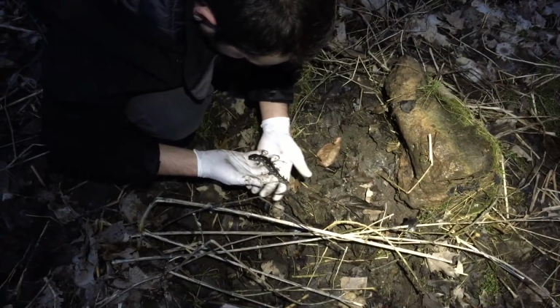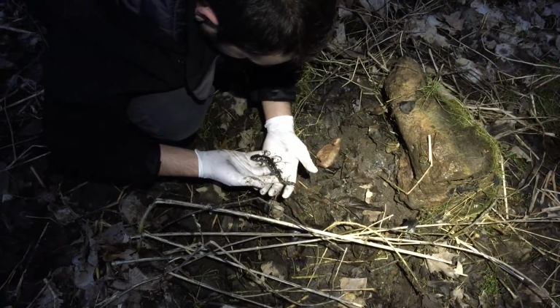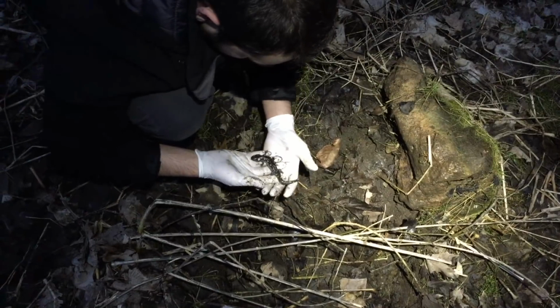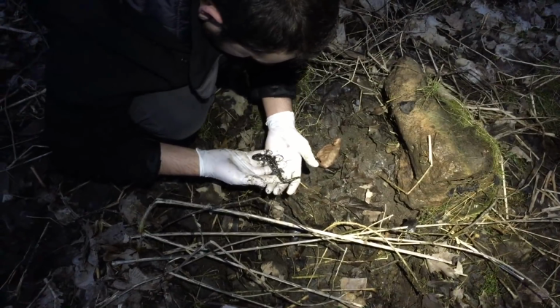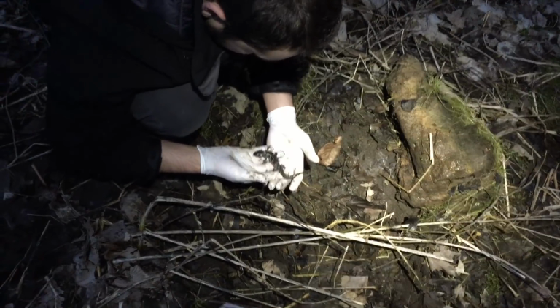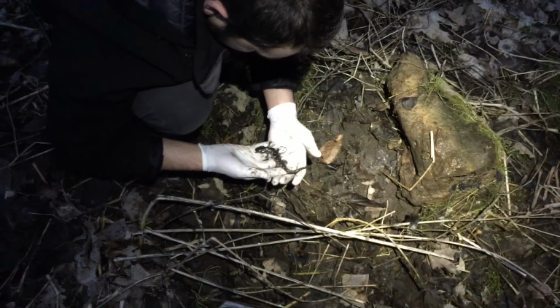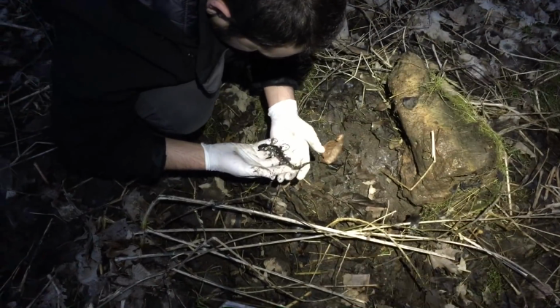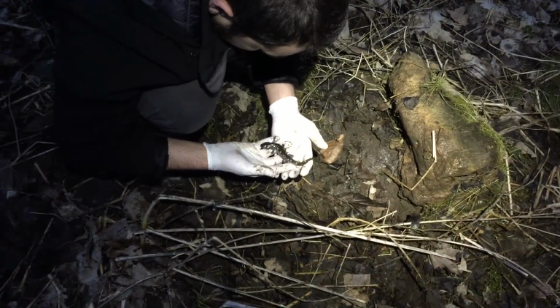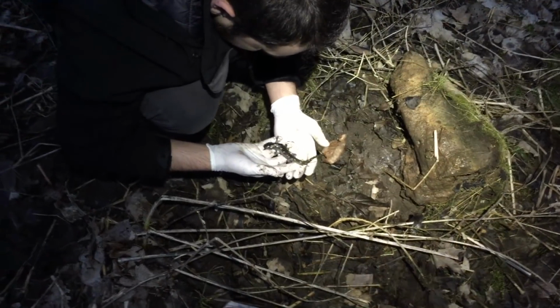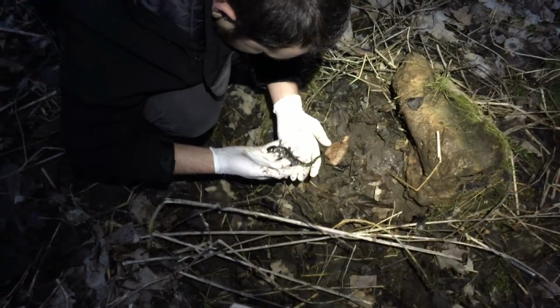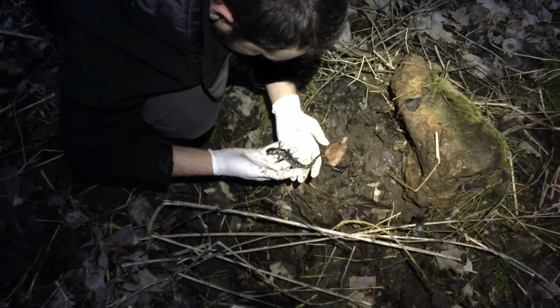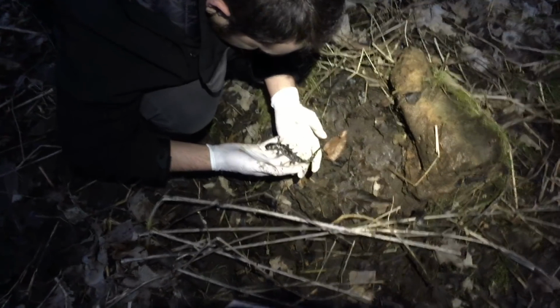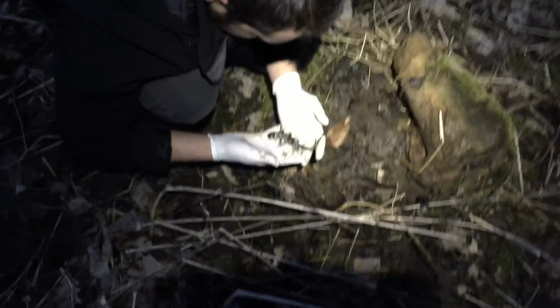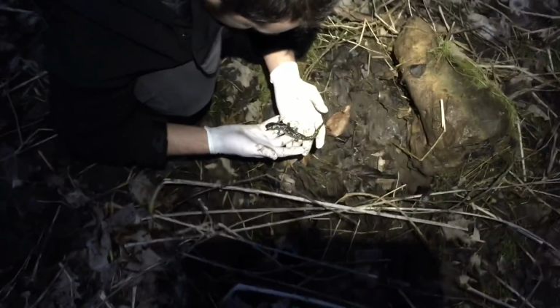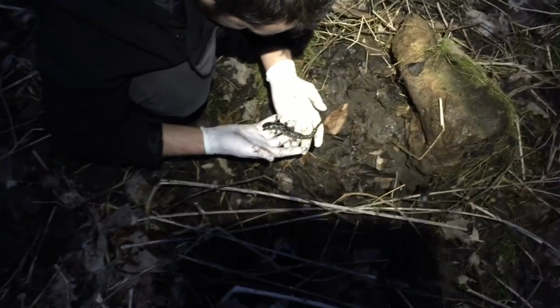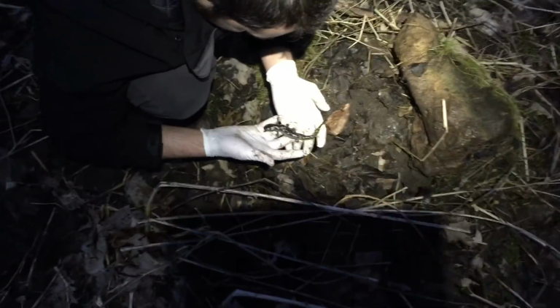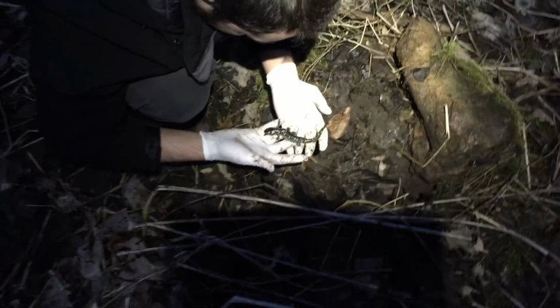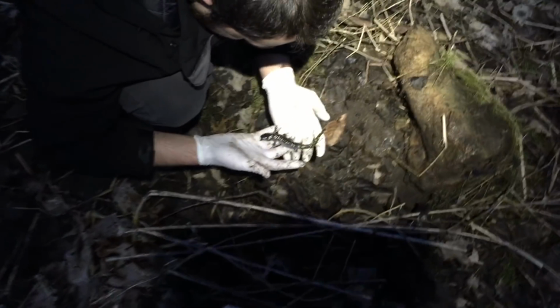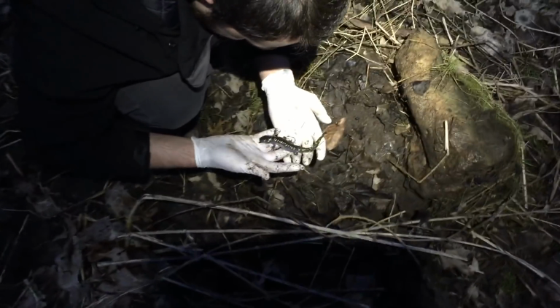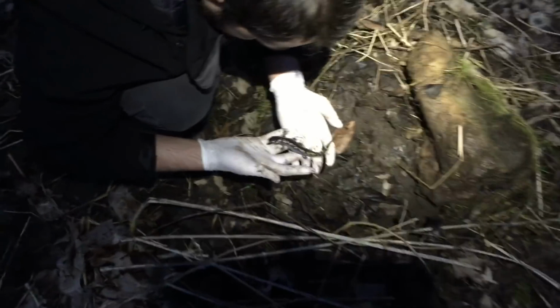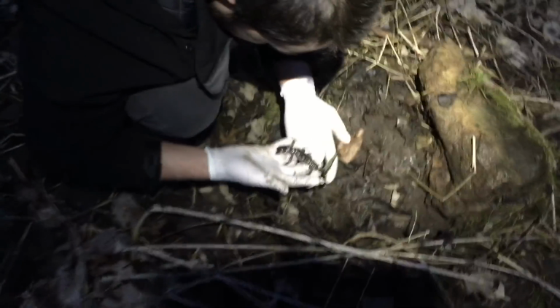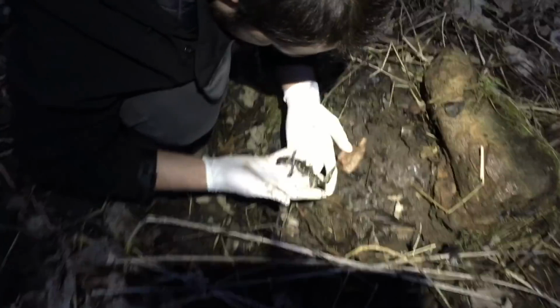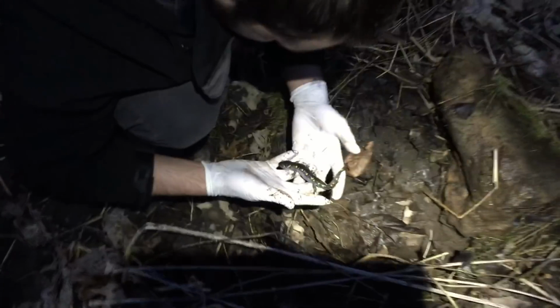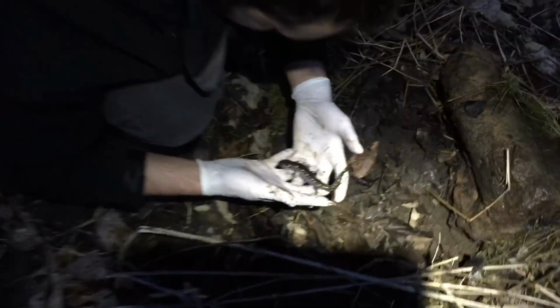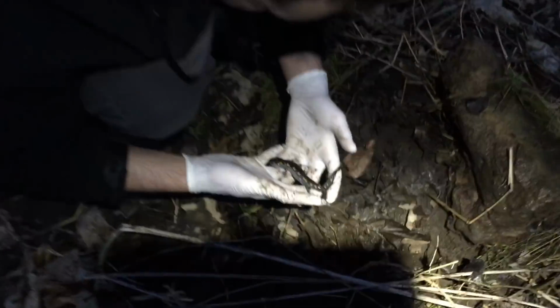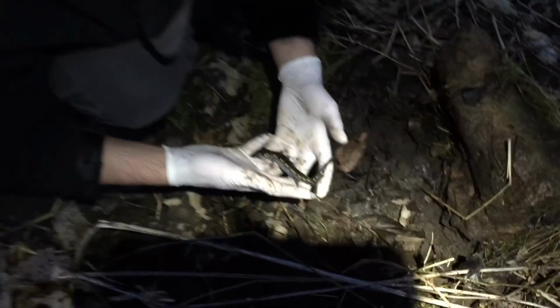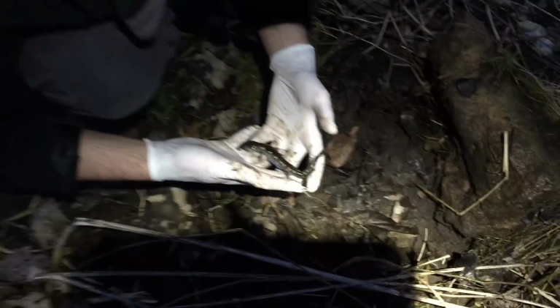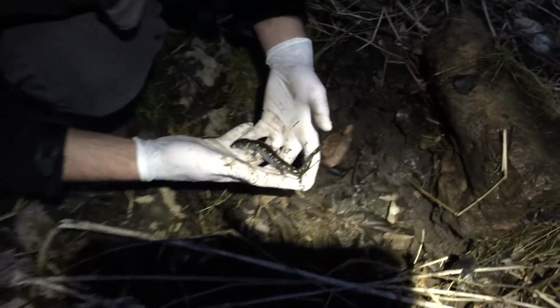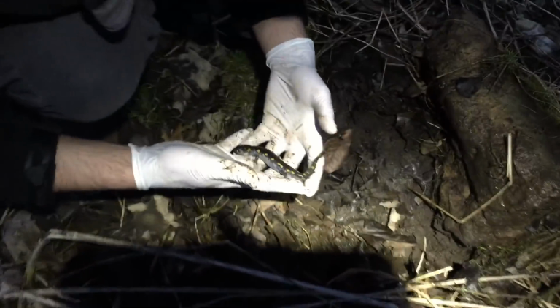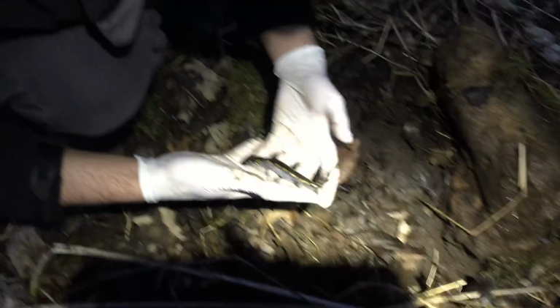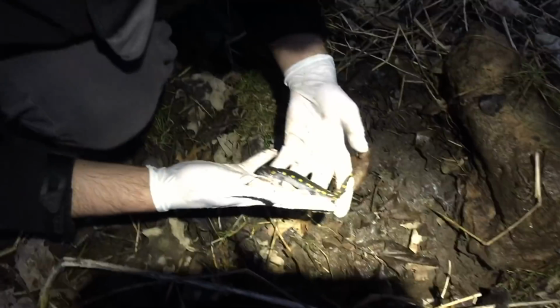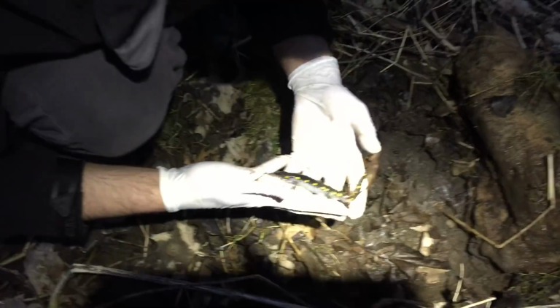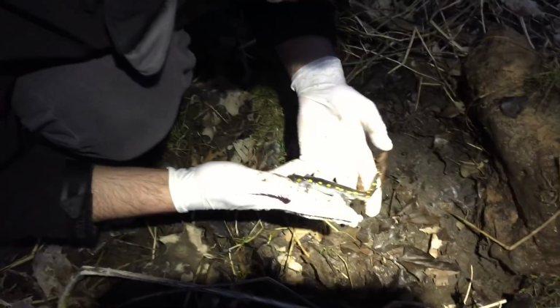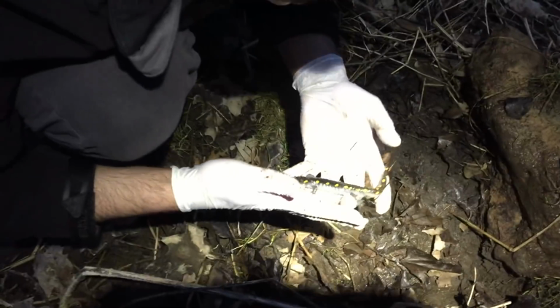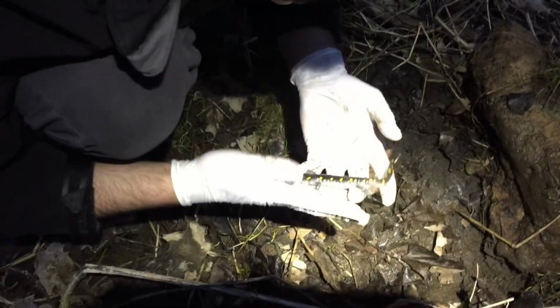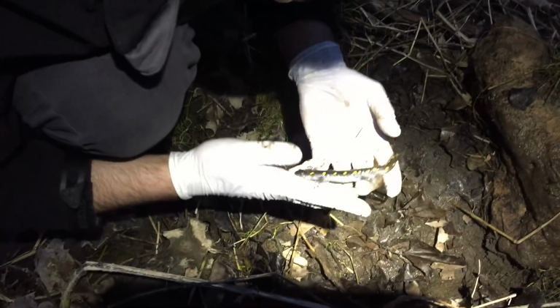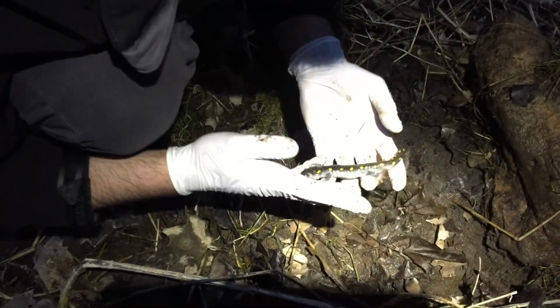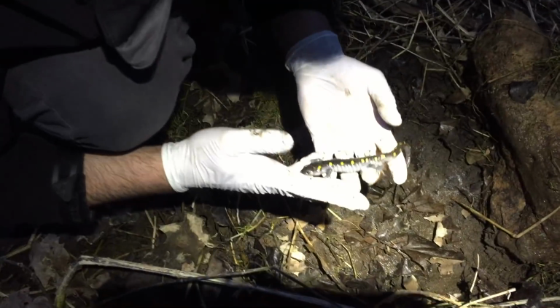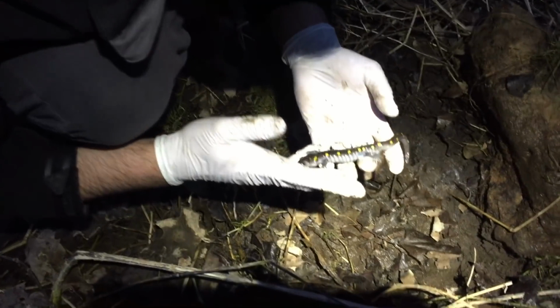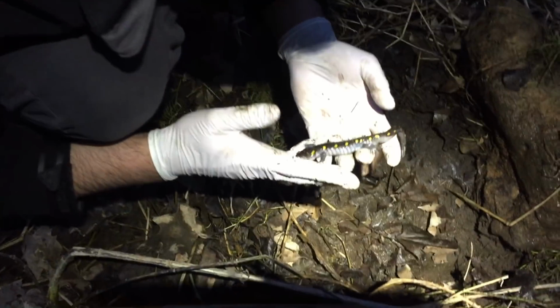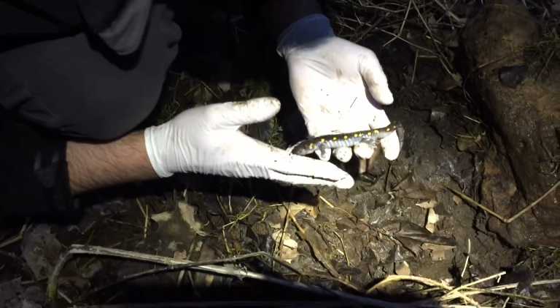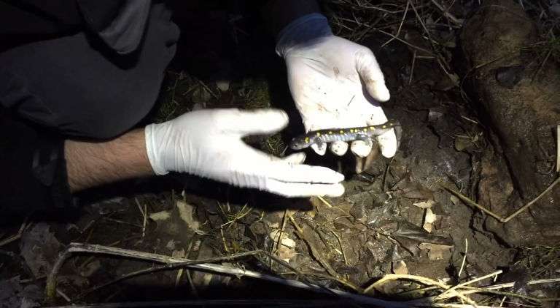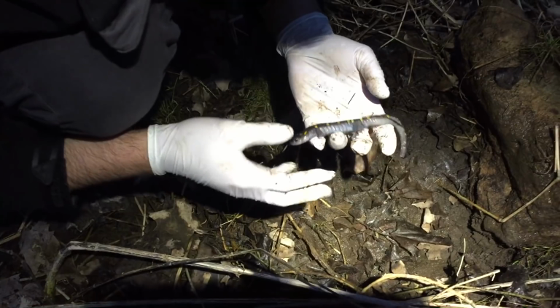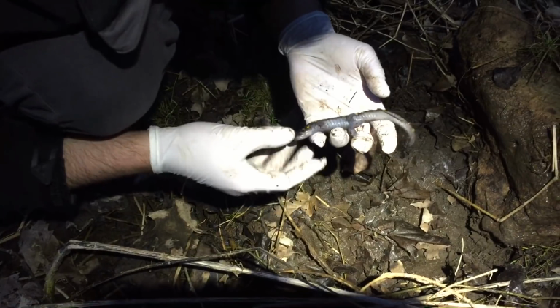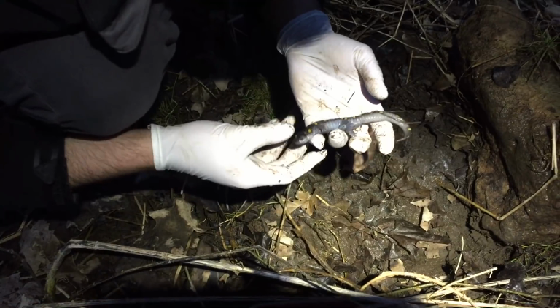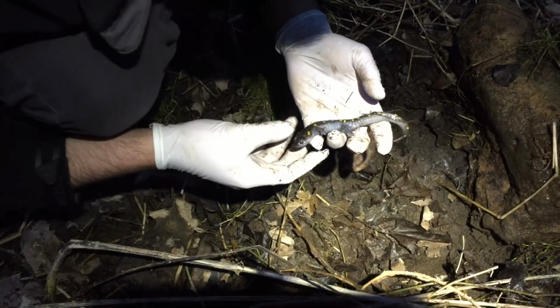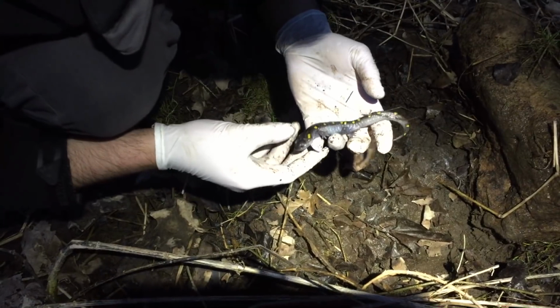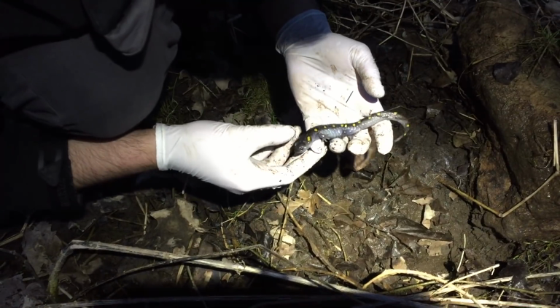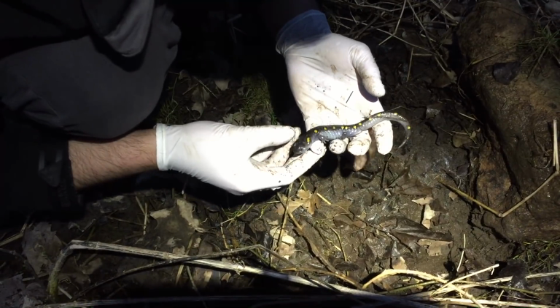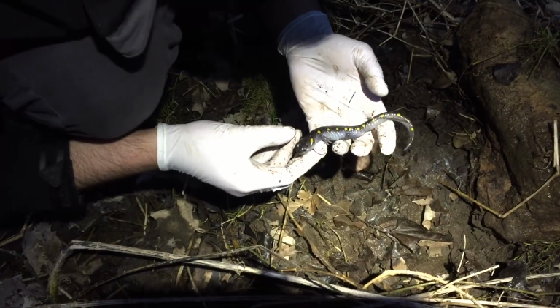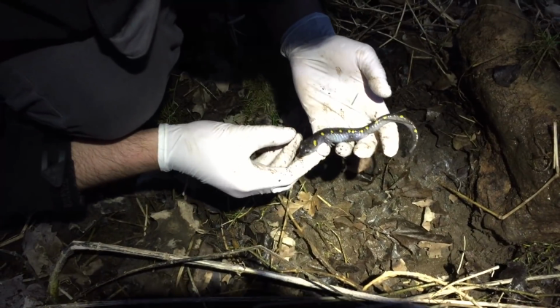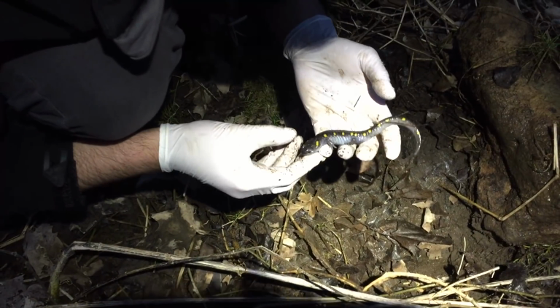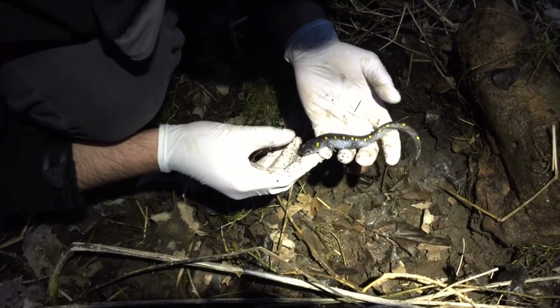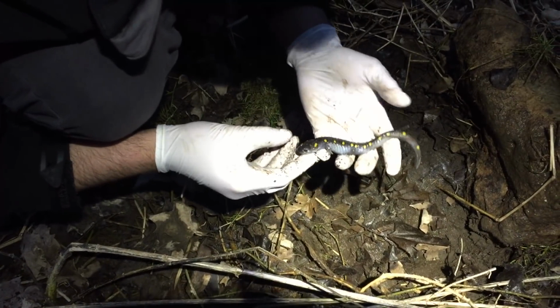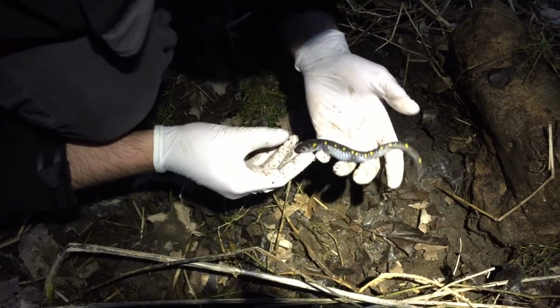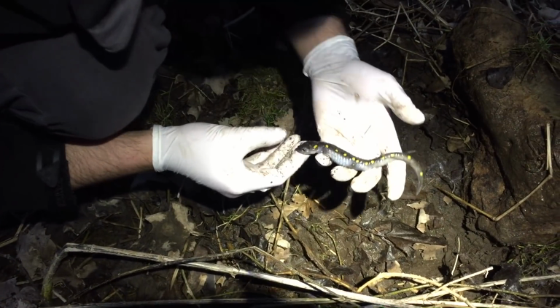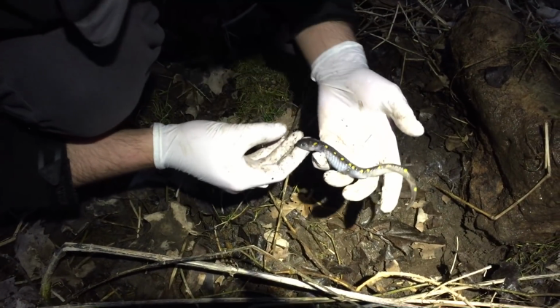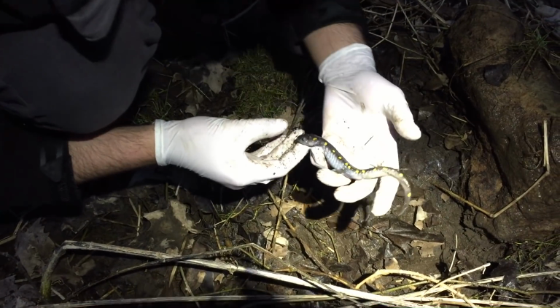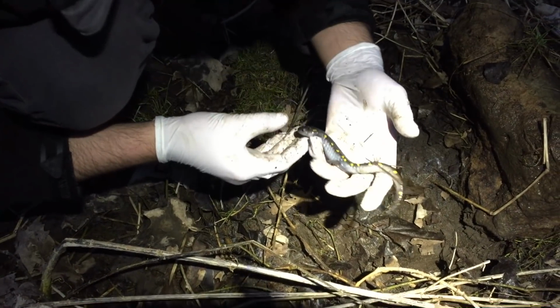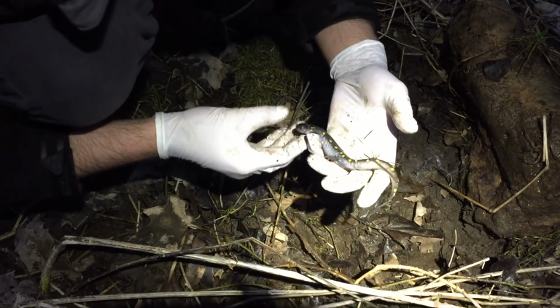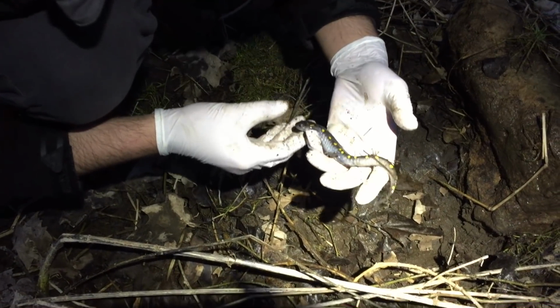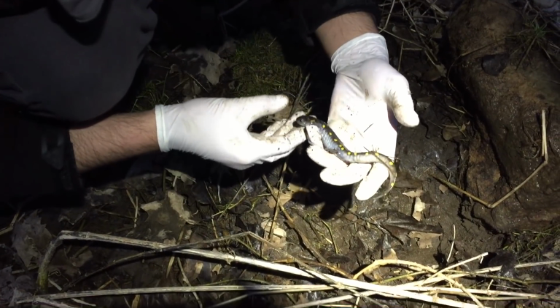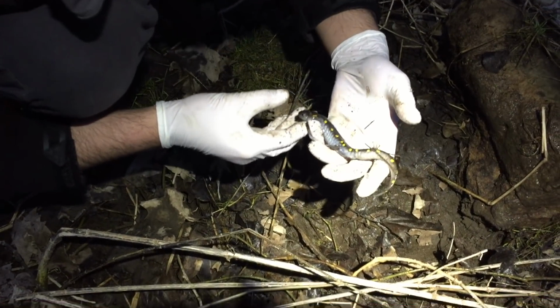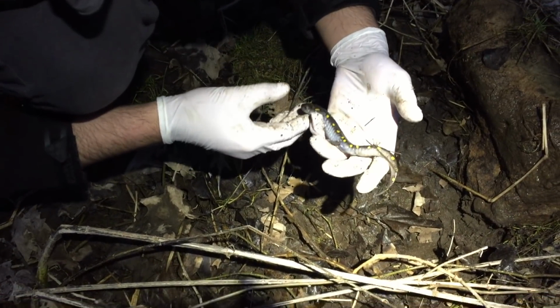Here we have another yellow spotted salamander. This one's really interesting — look how light colored he is on the sides.